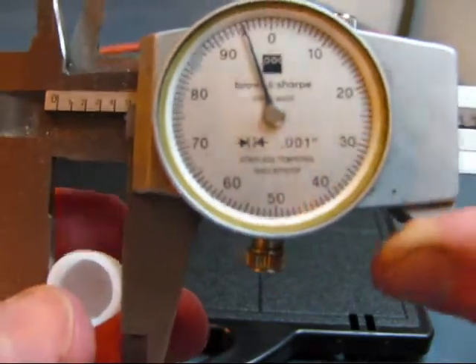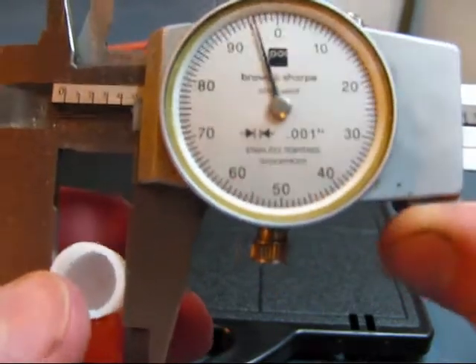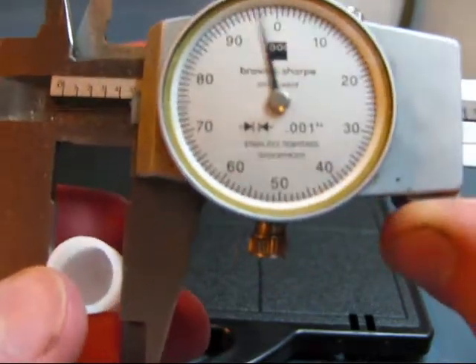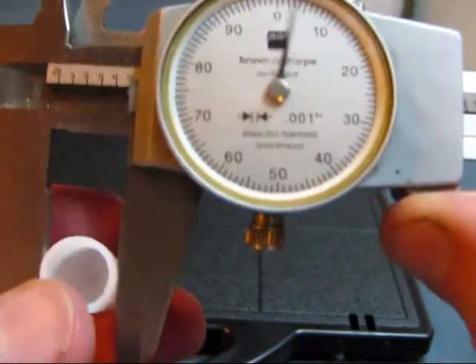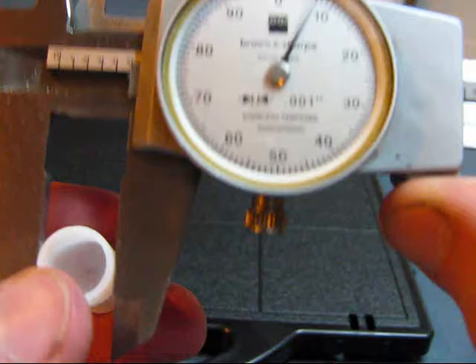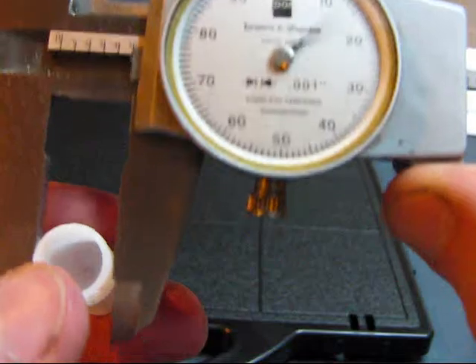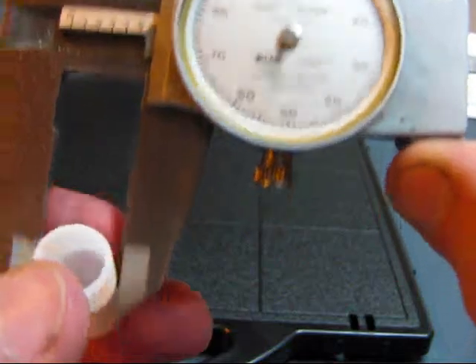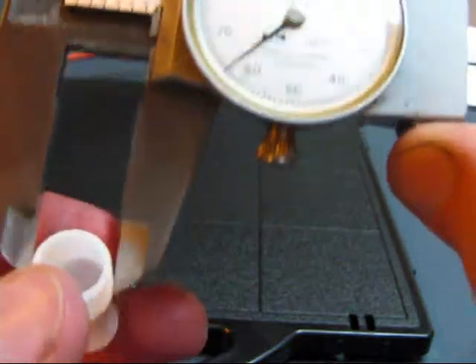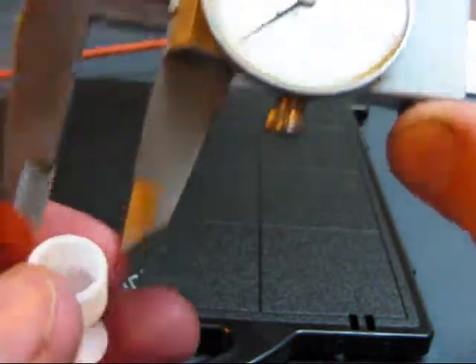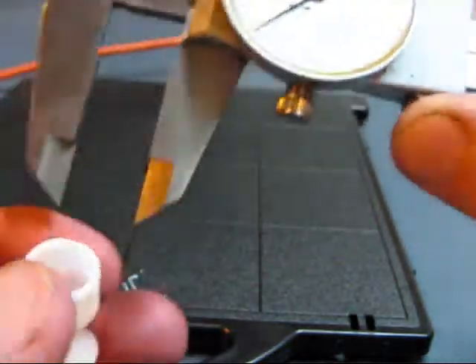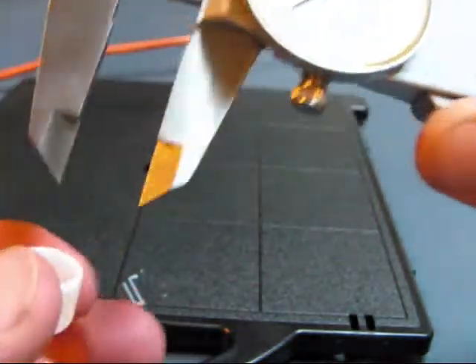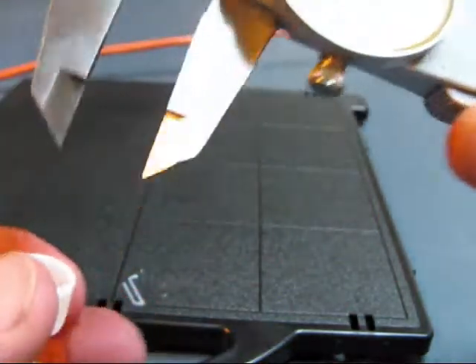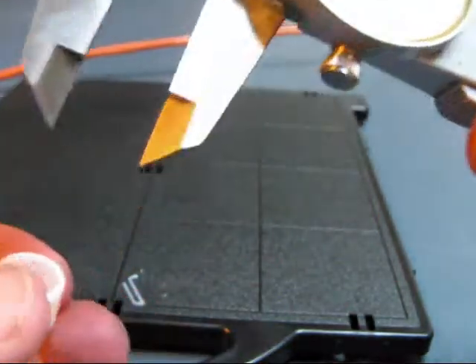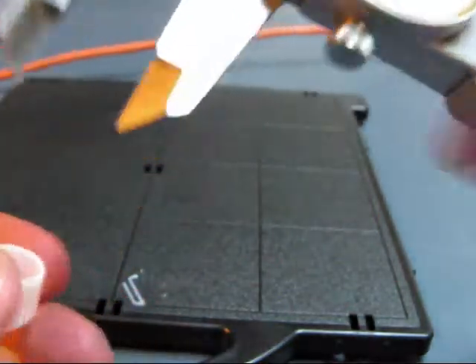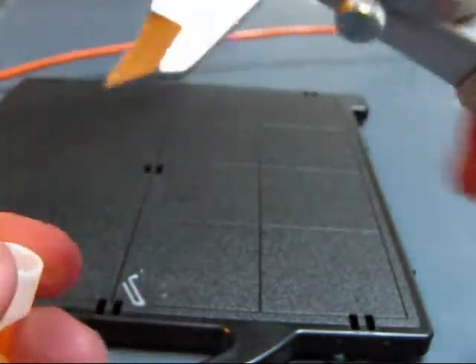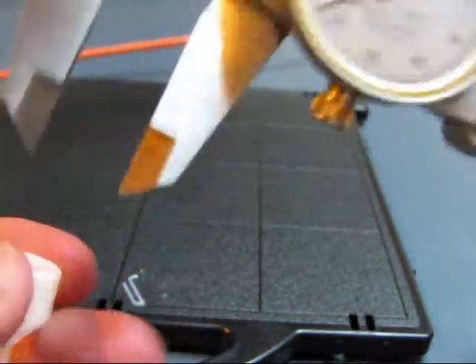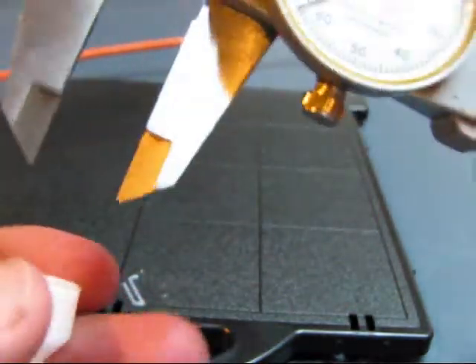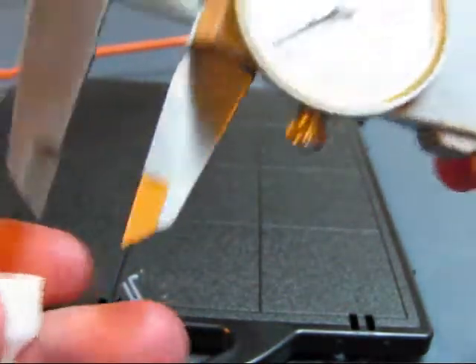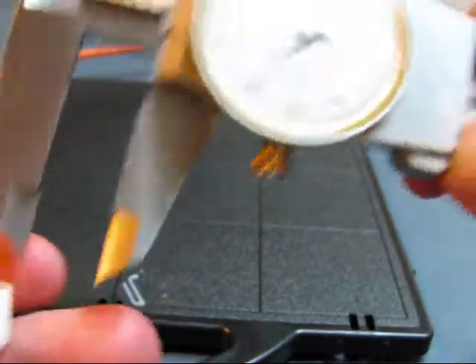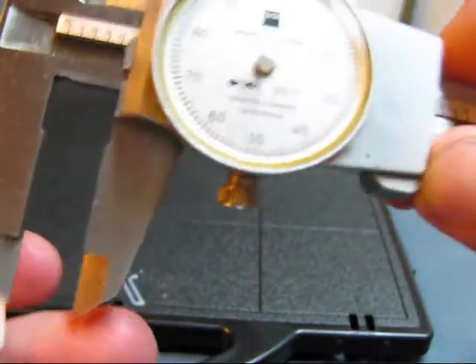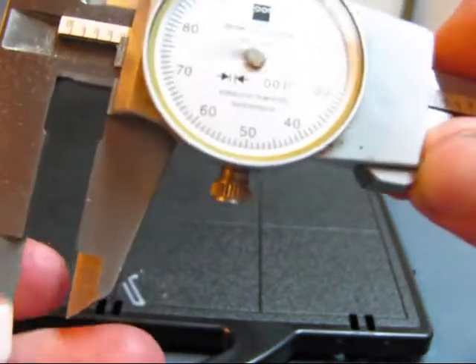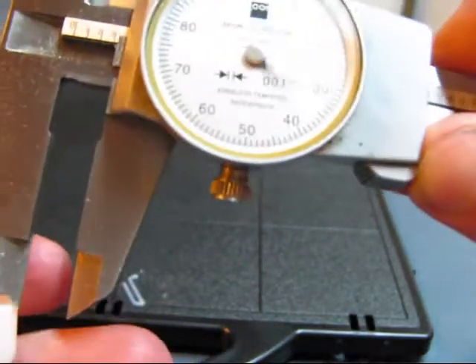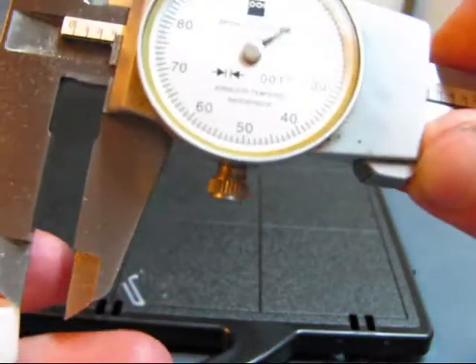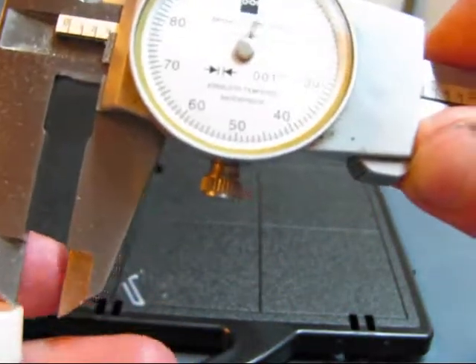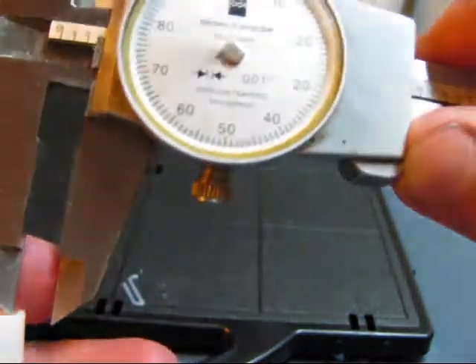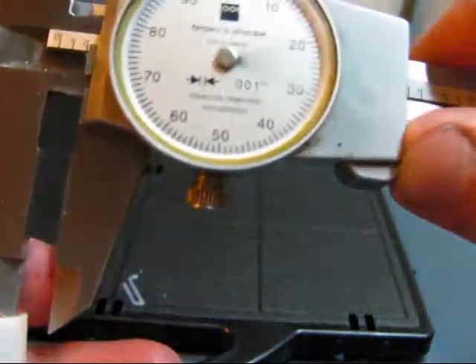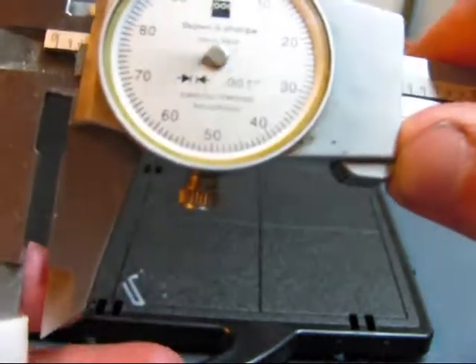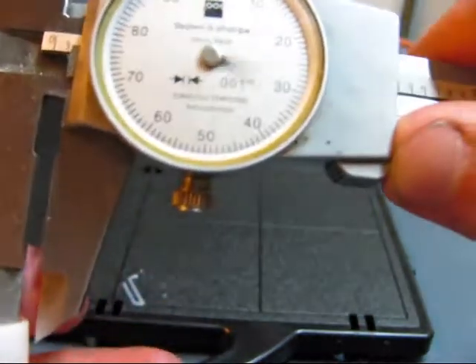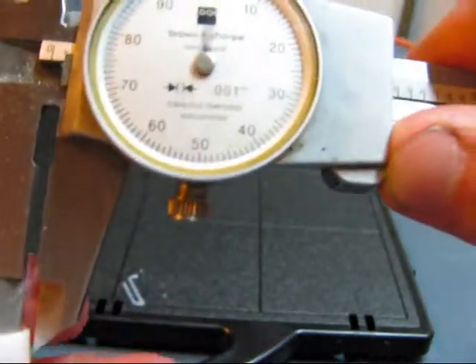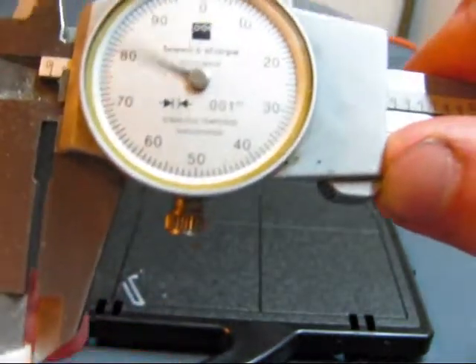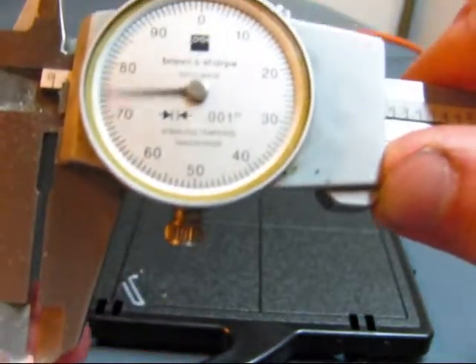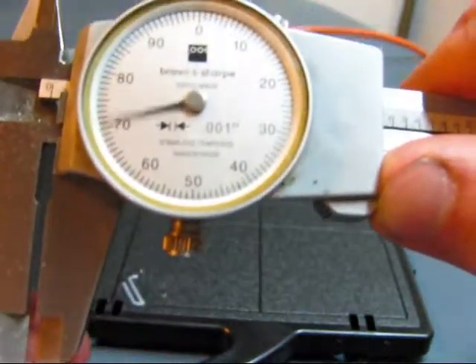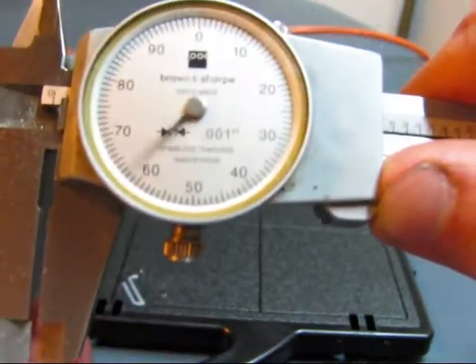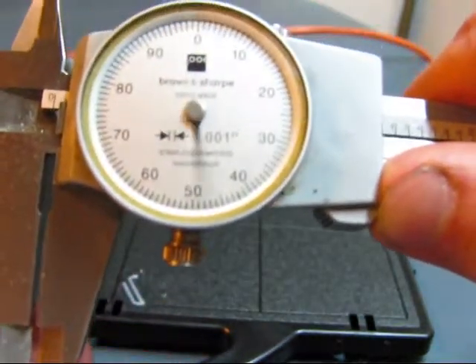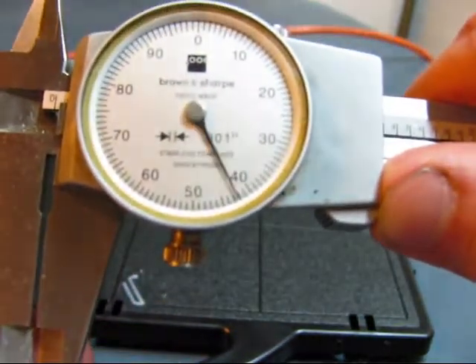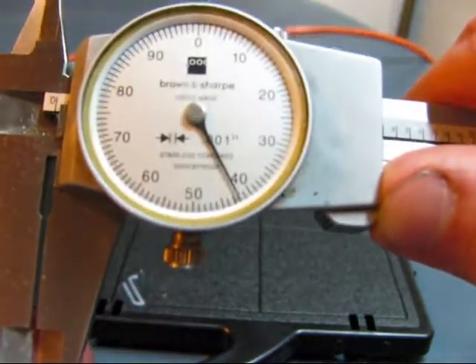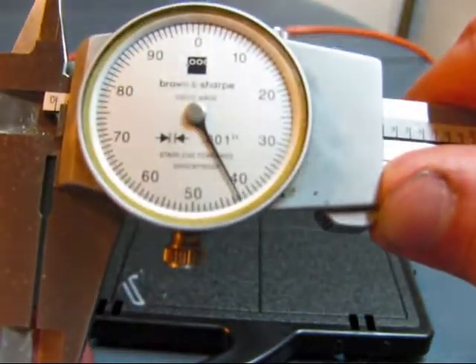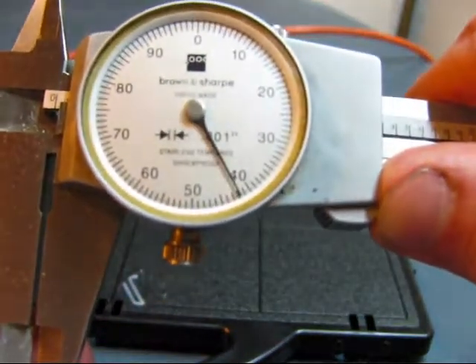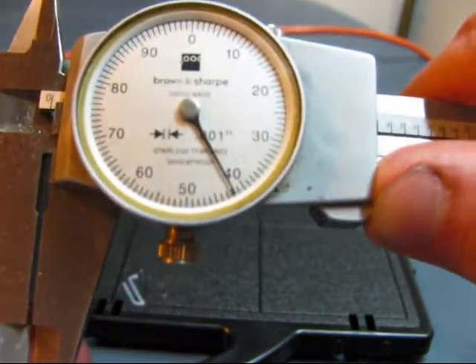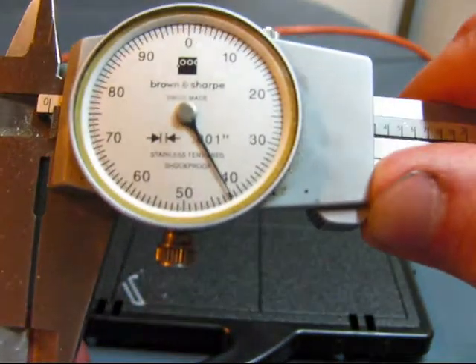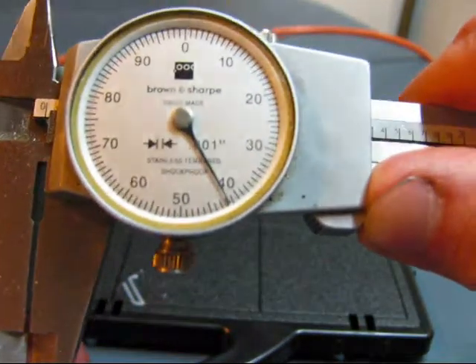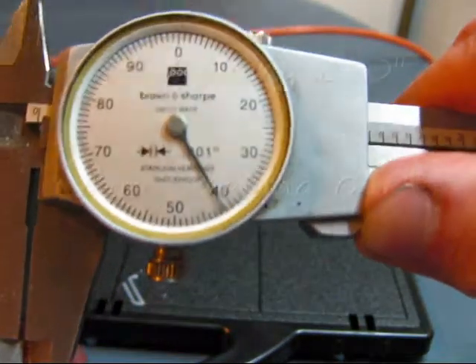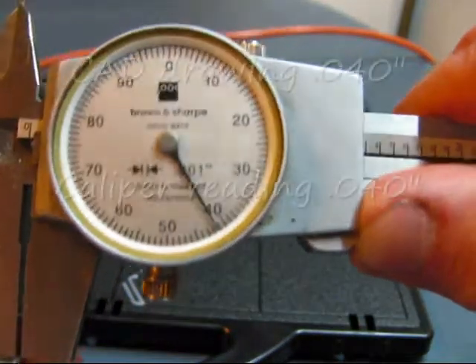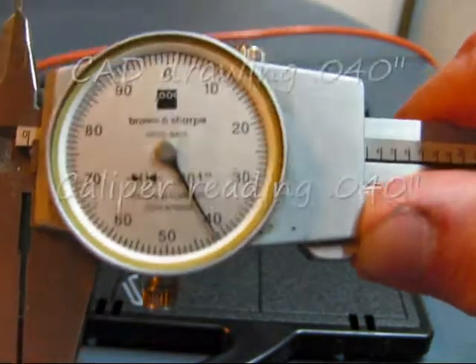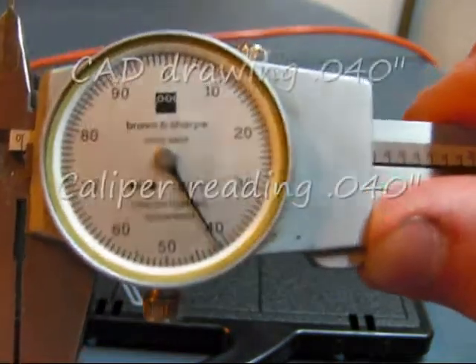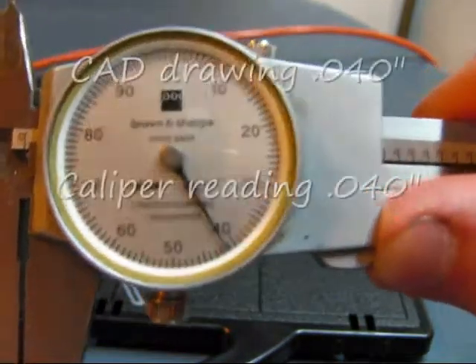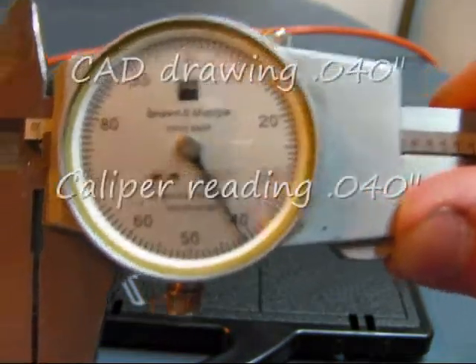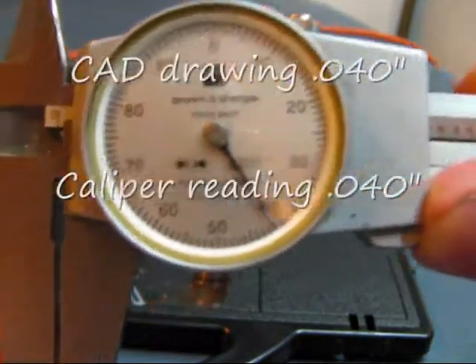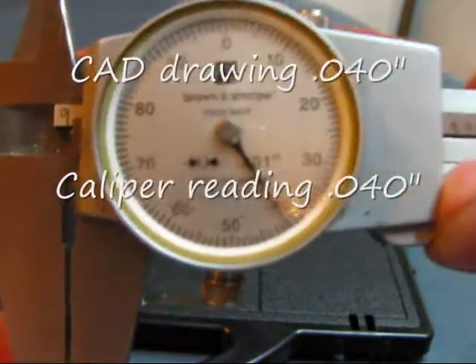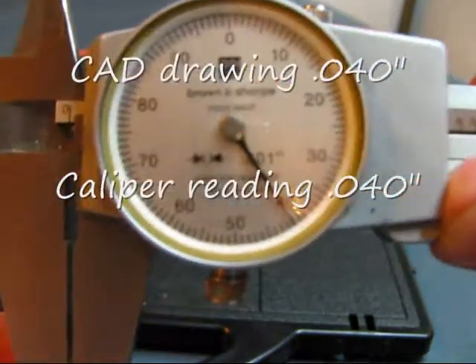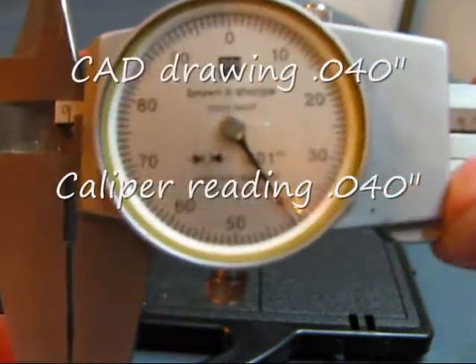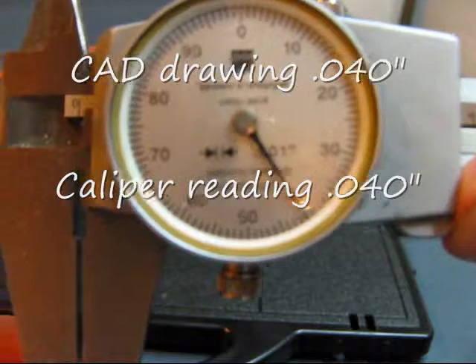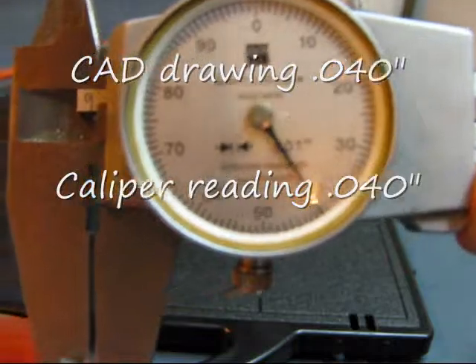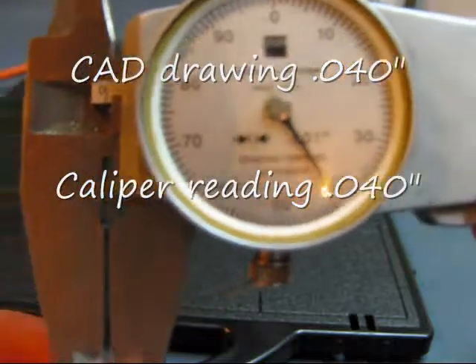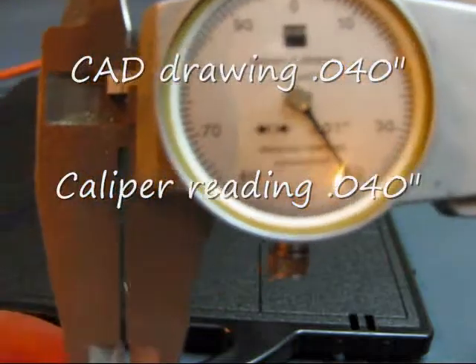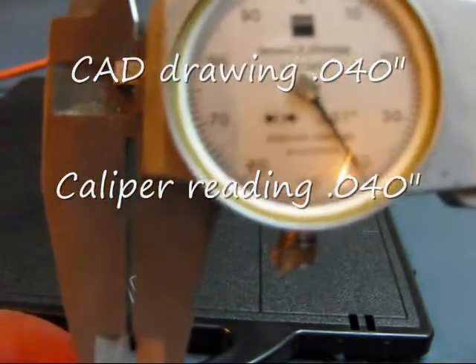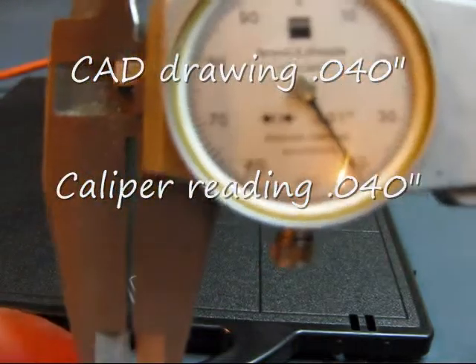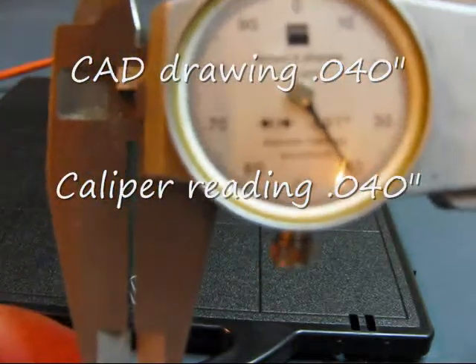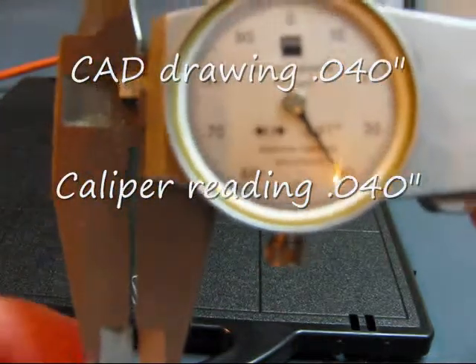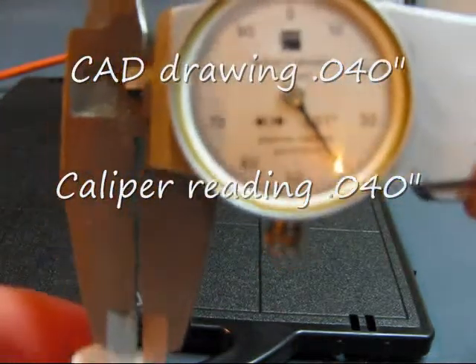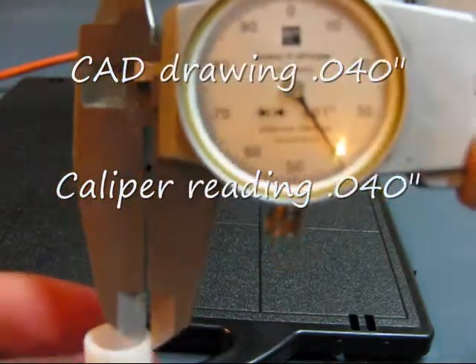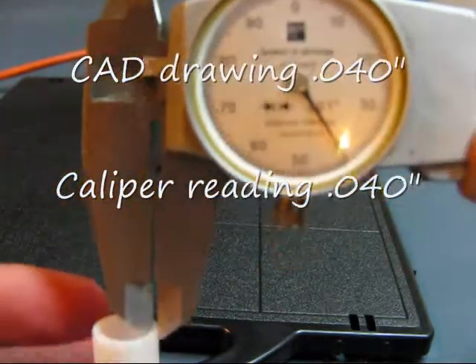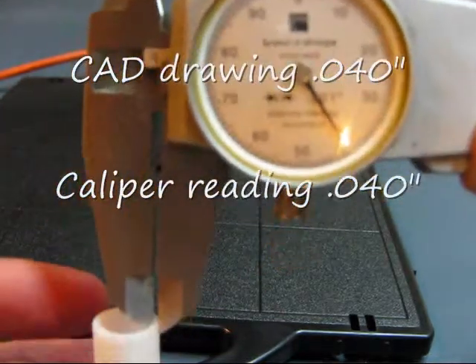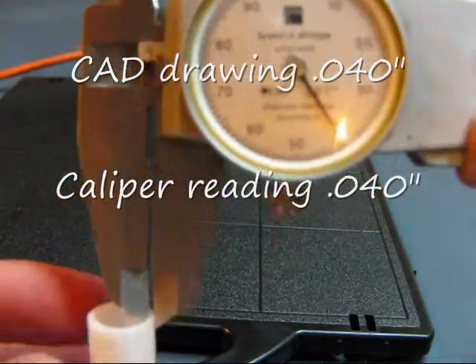The wall thickness should be 40 thousandths. And that's 40 thousandths.